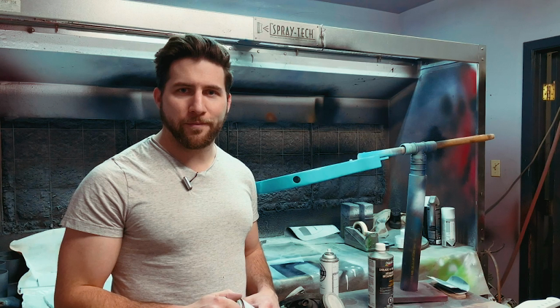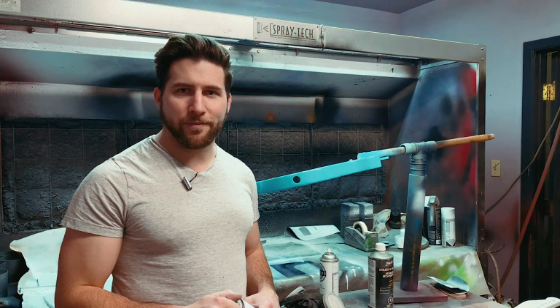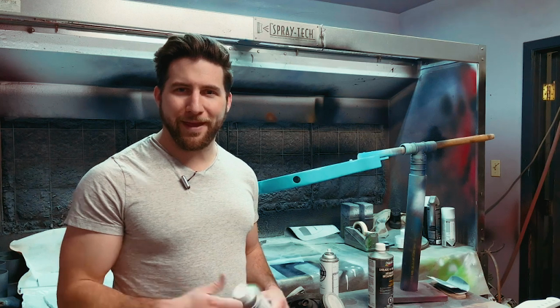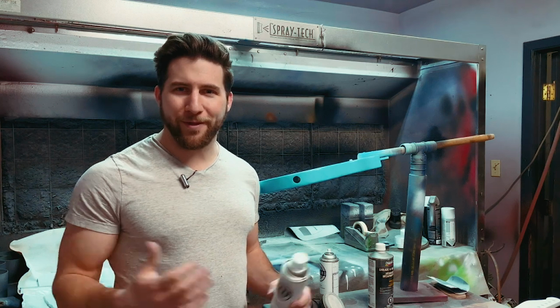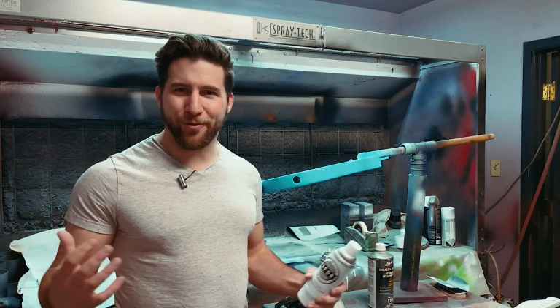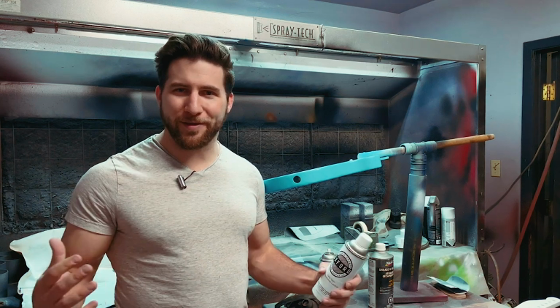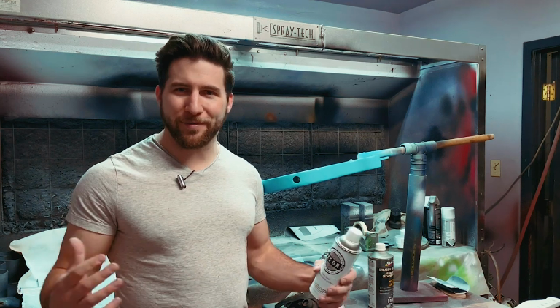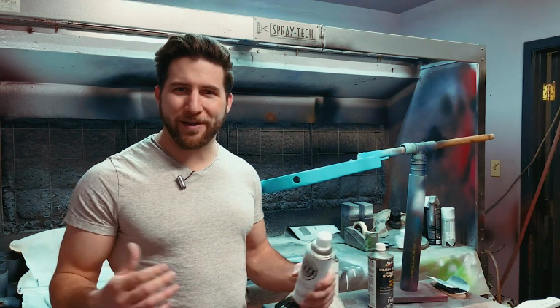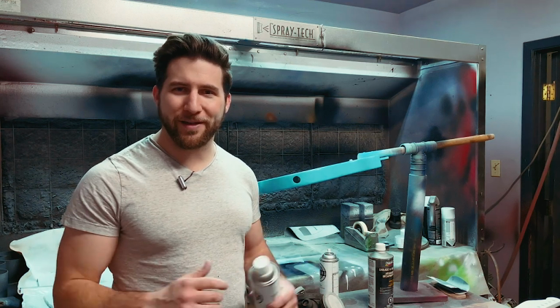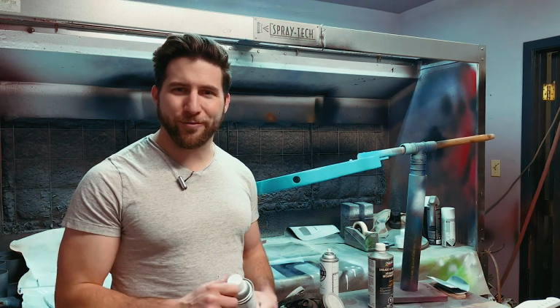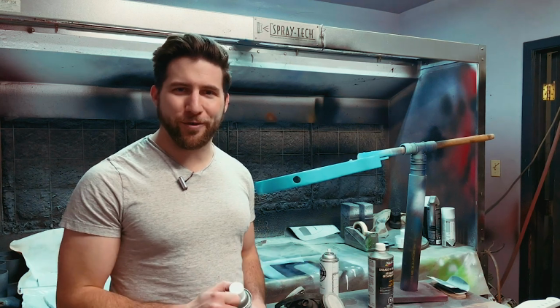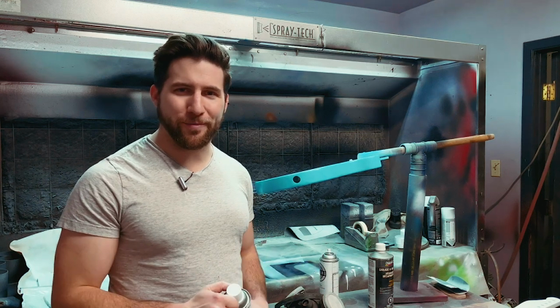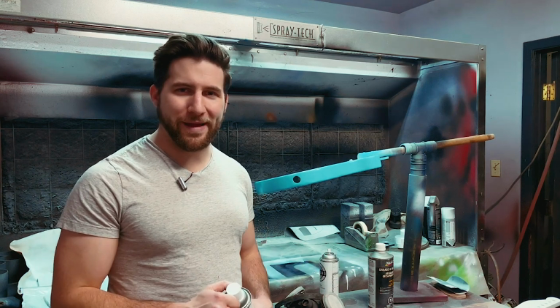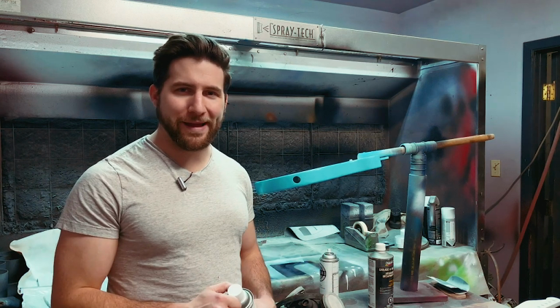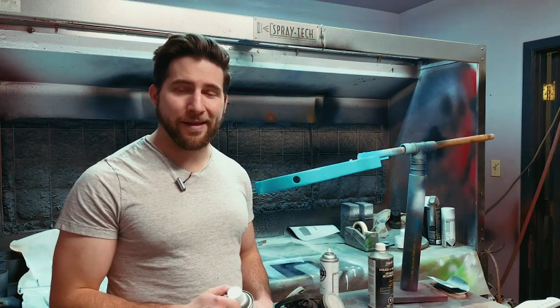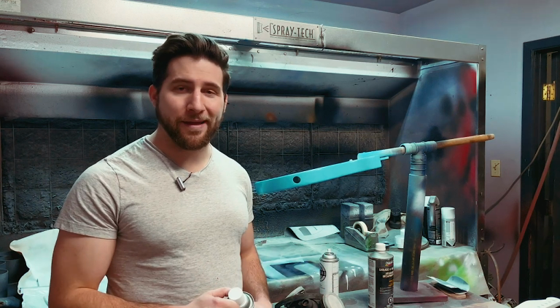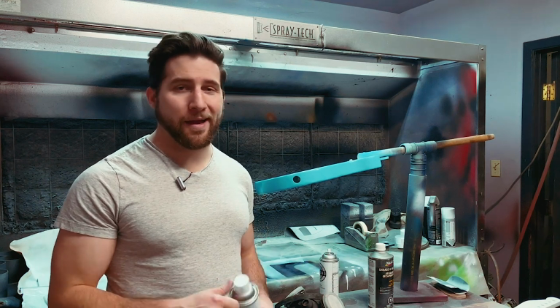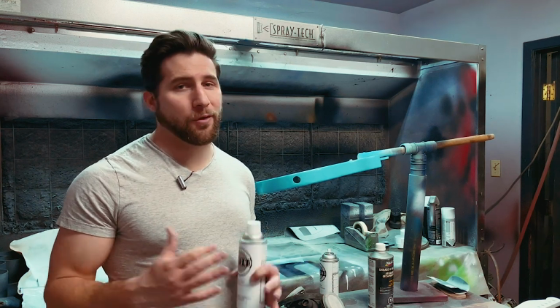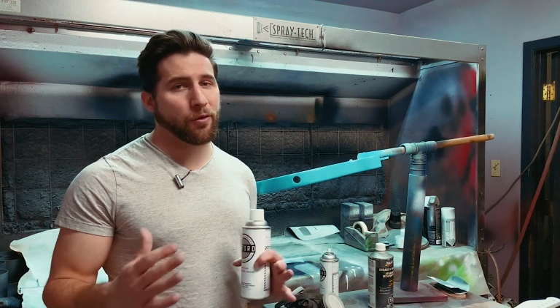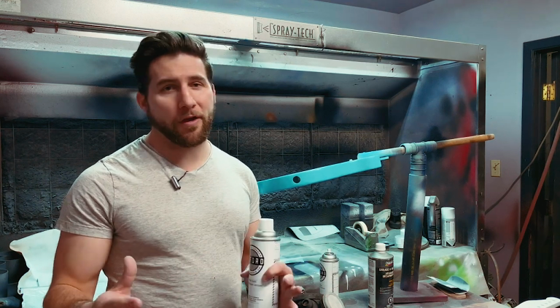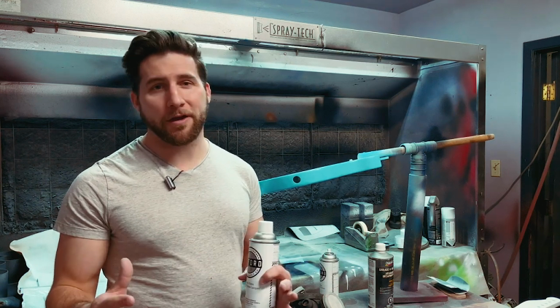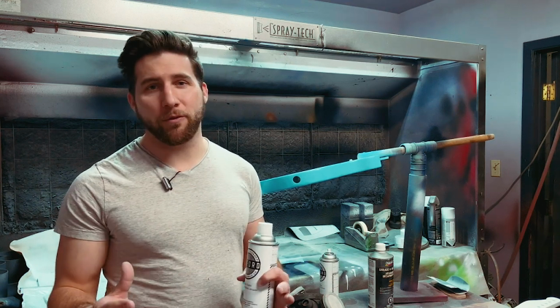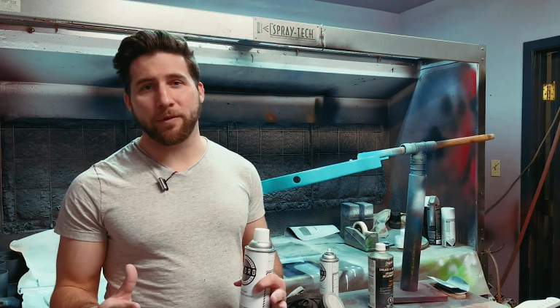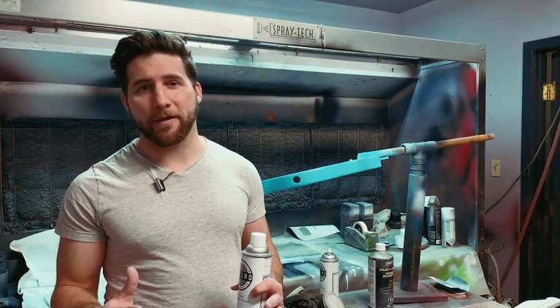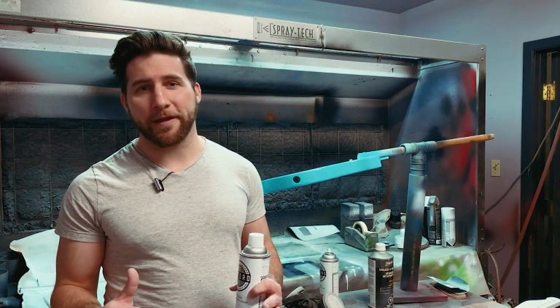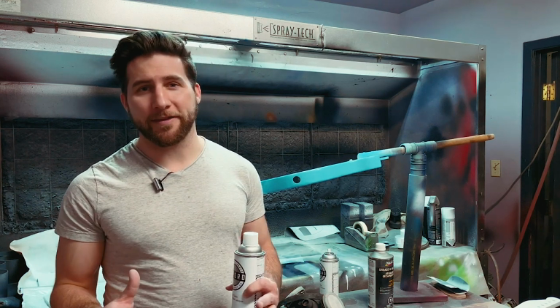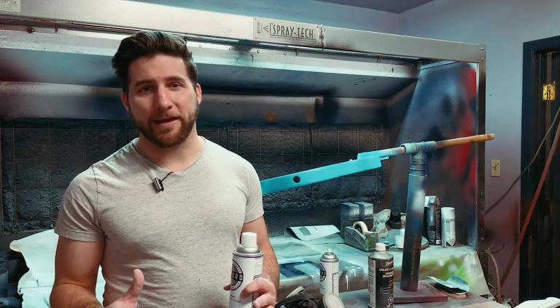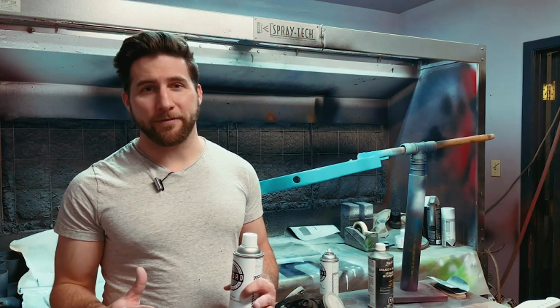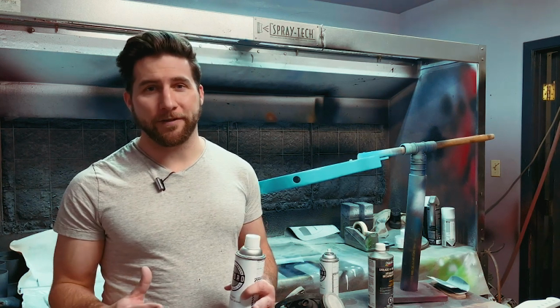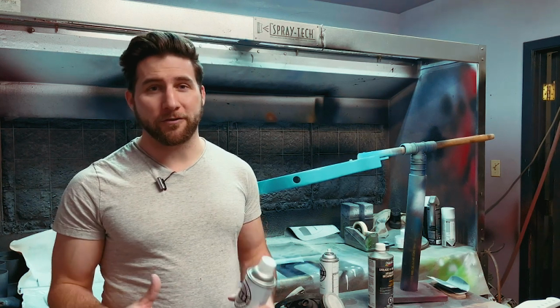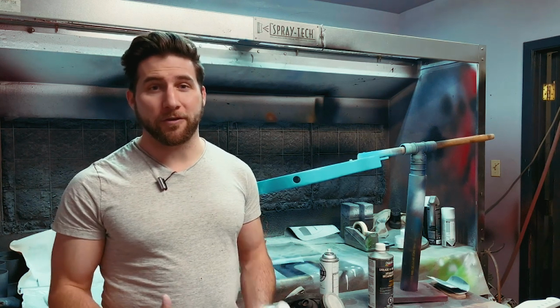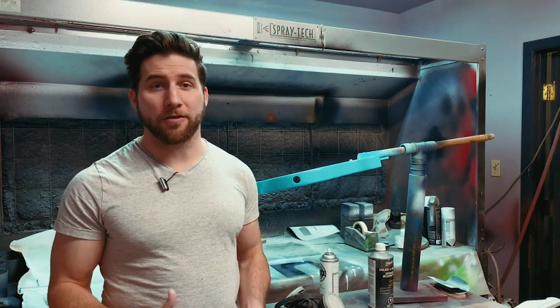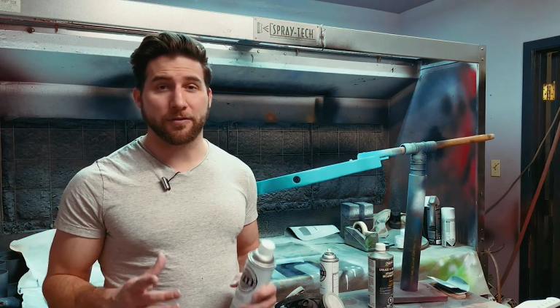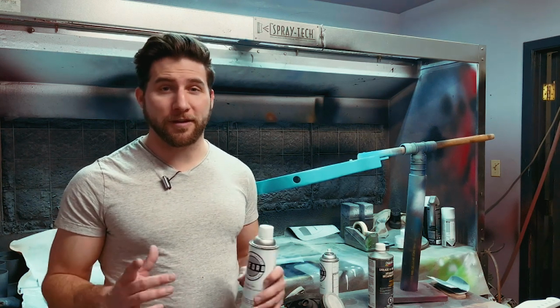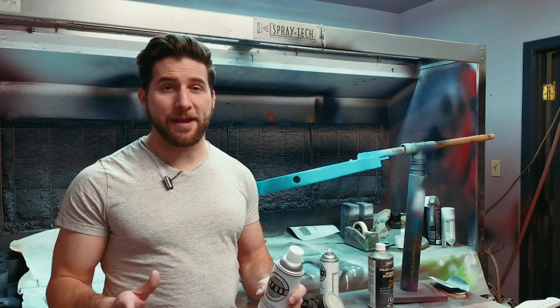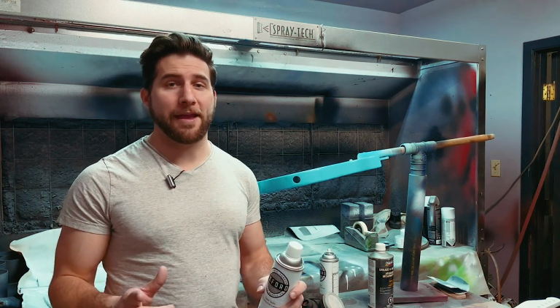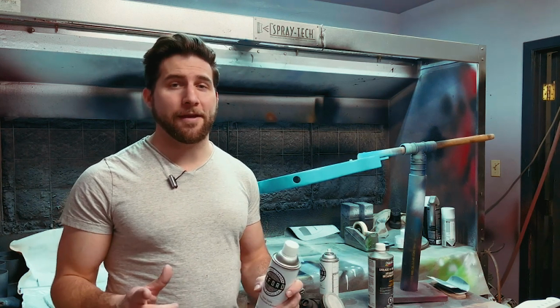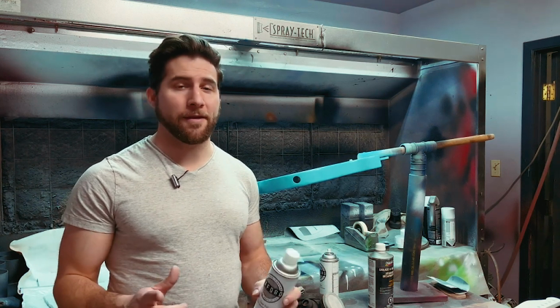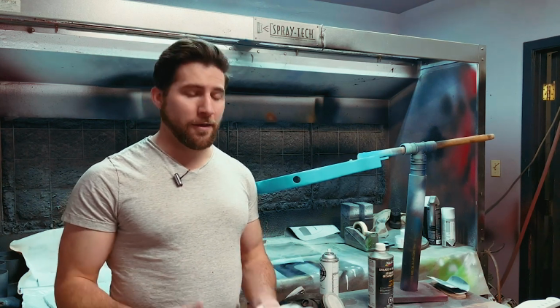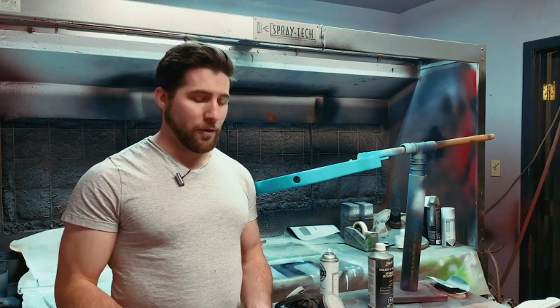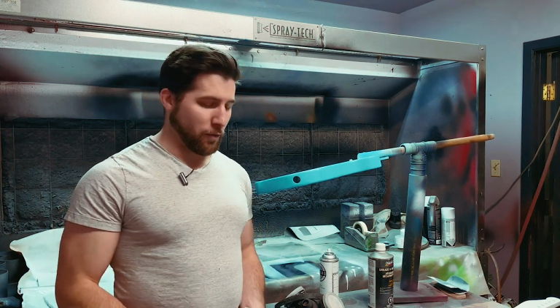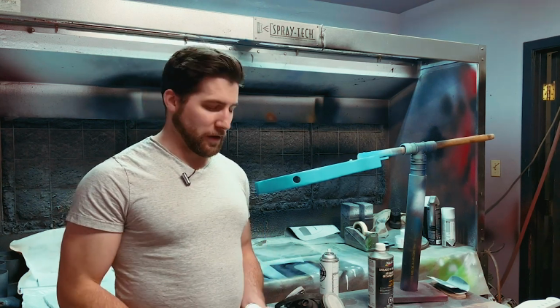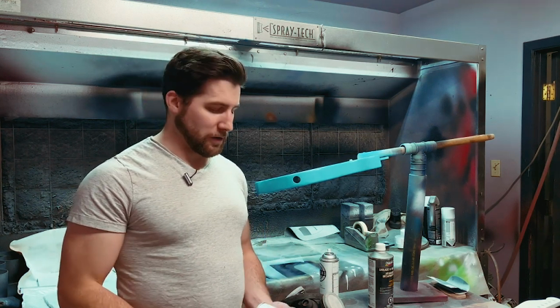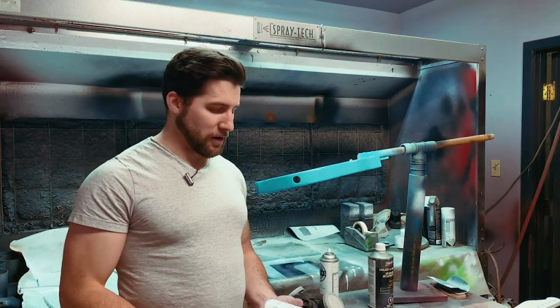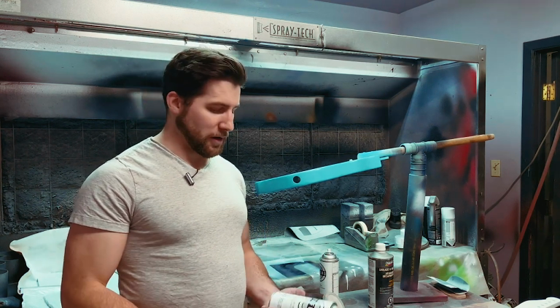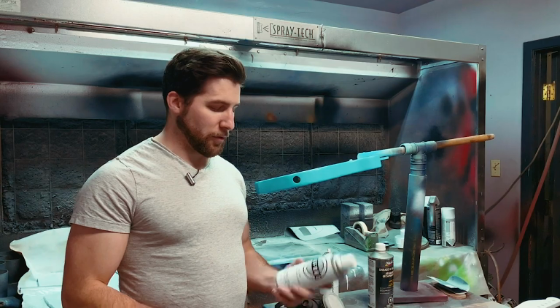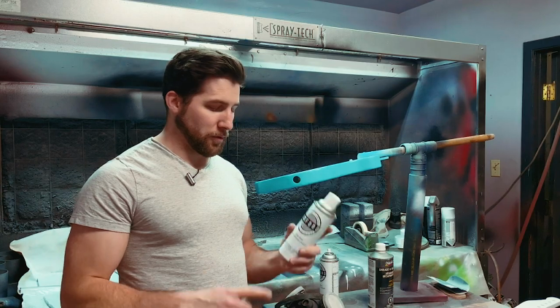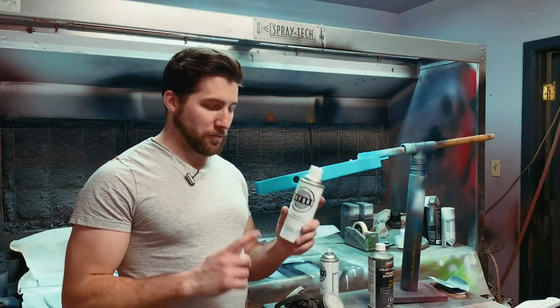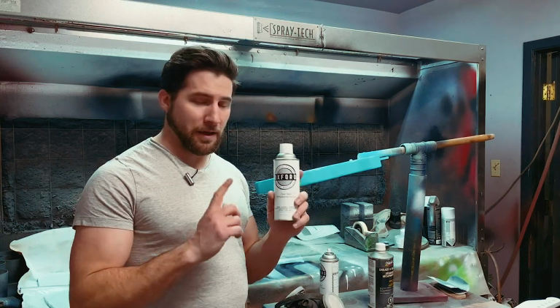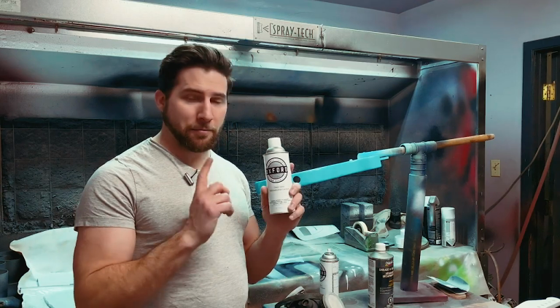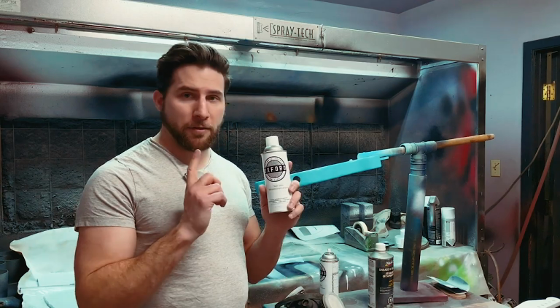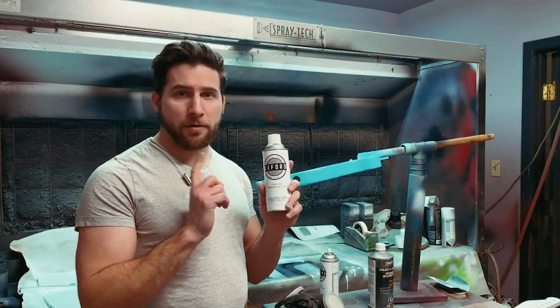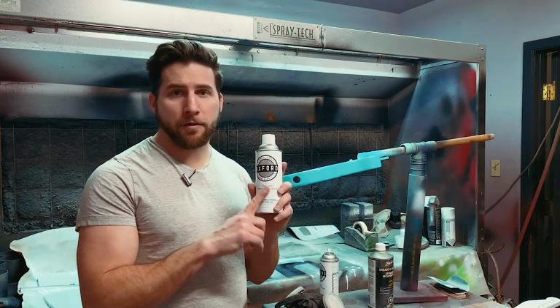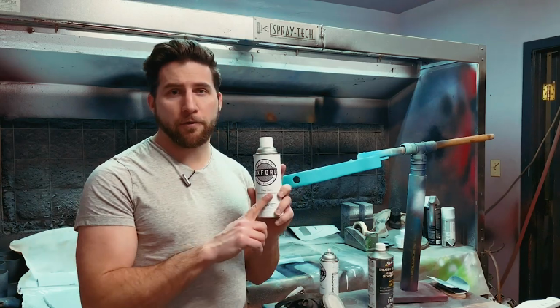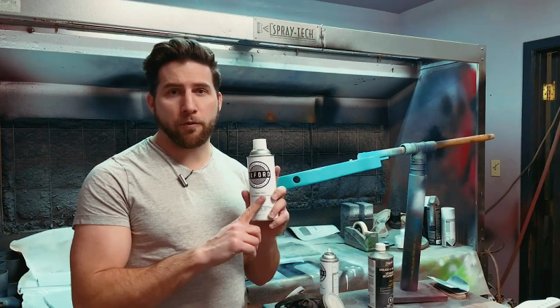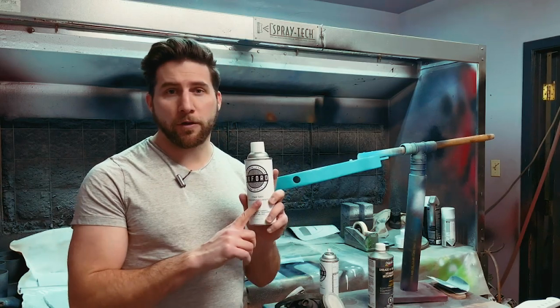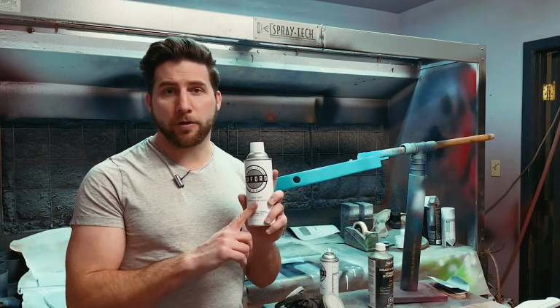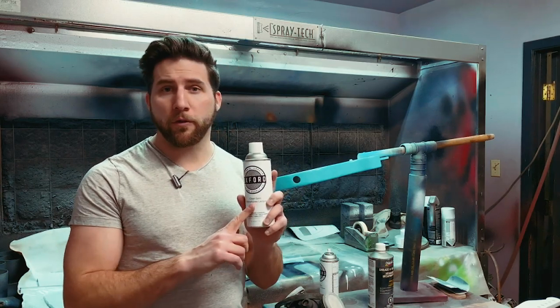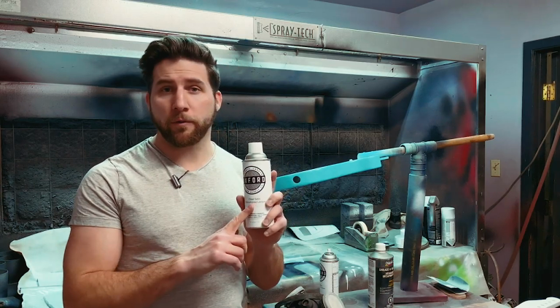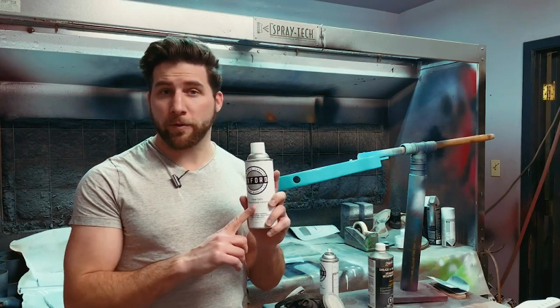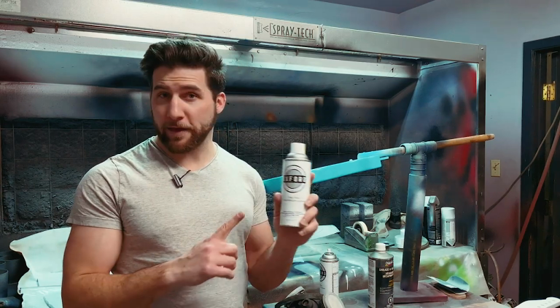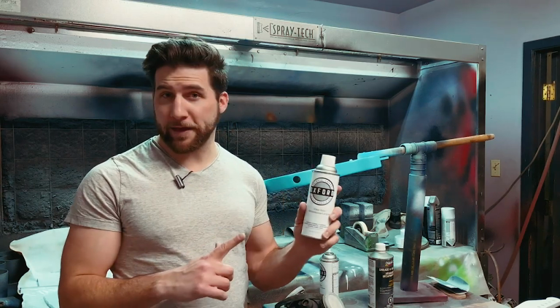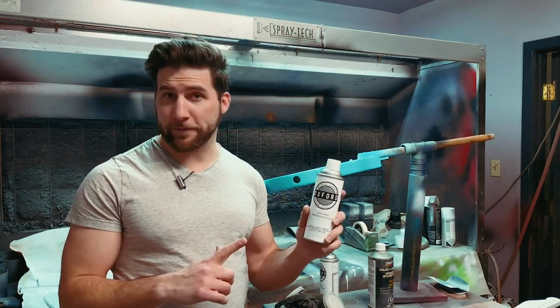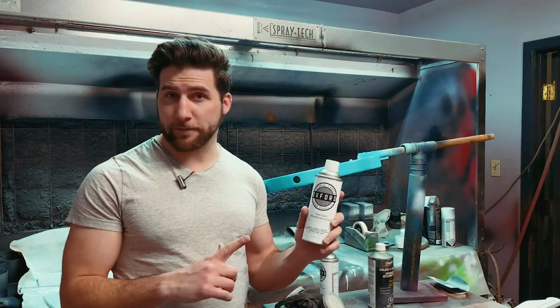Hey, what's up guys? Welcome back. I know a lot of you really like satin finishes, so today we're going to talk about some tips for coating with satin.